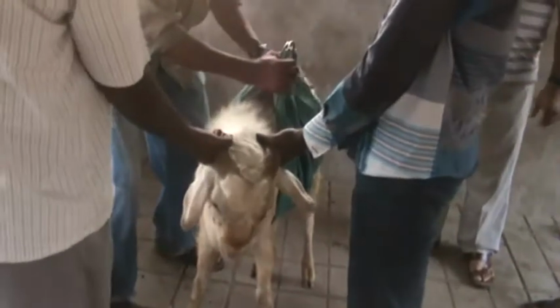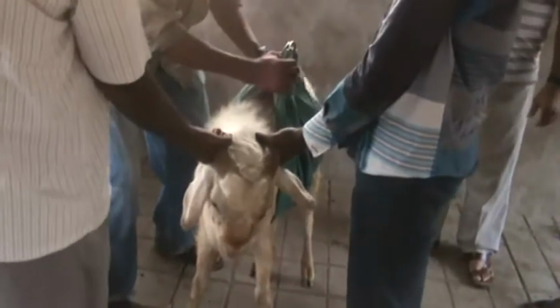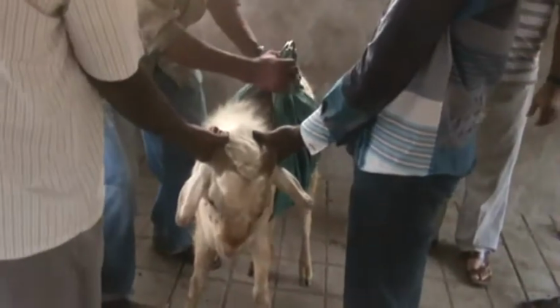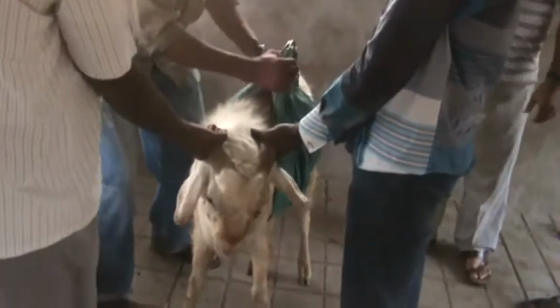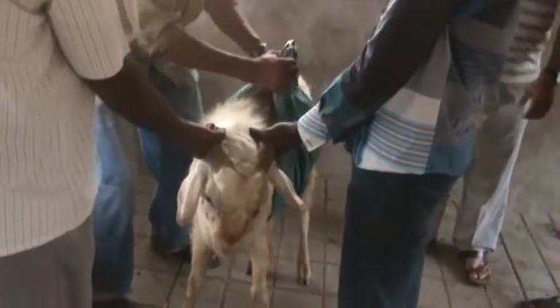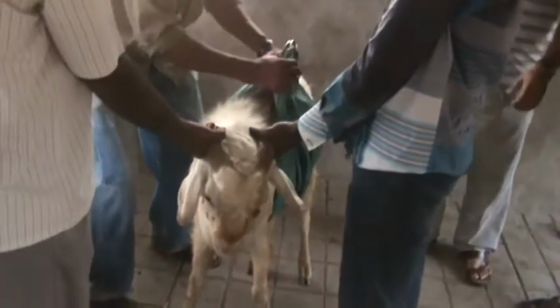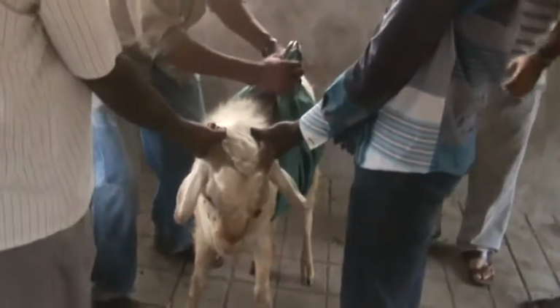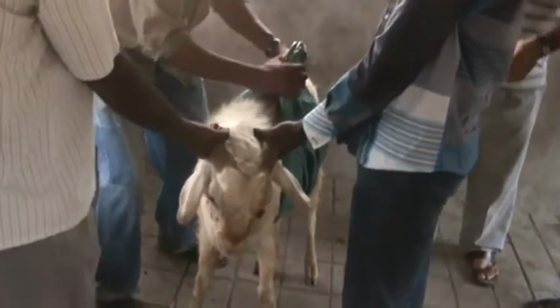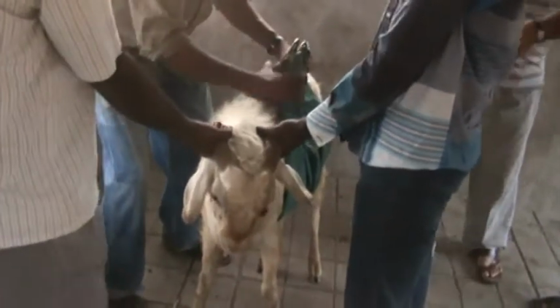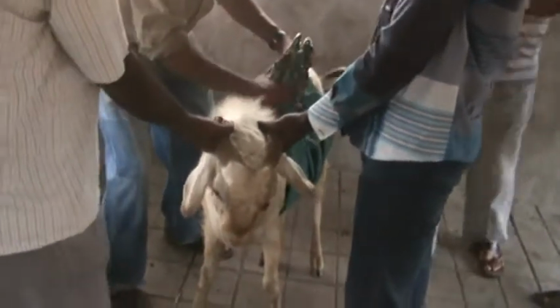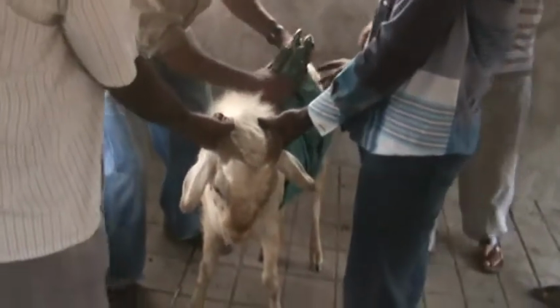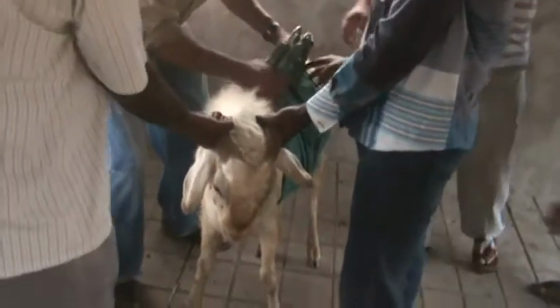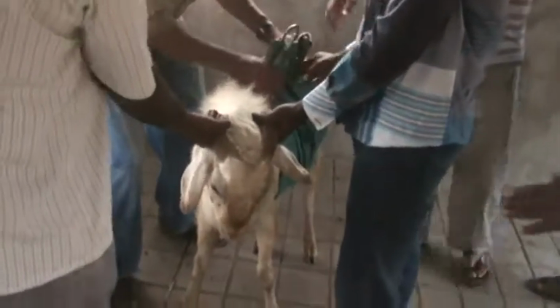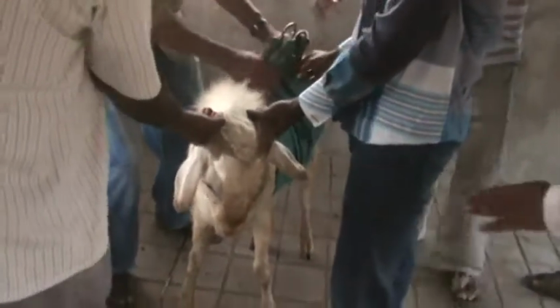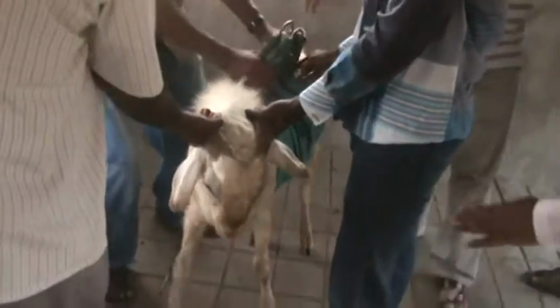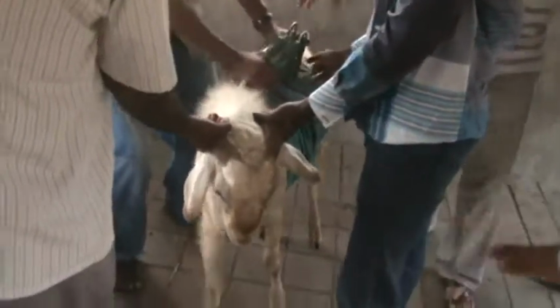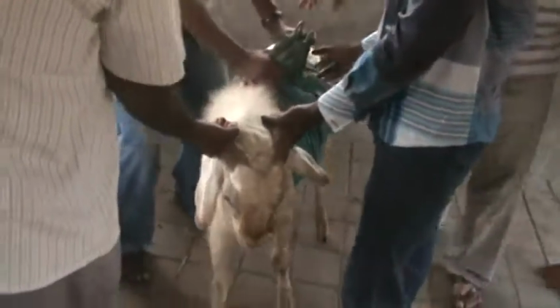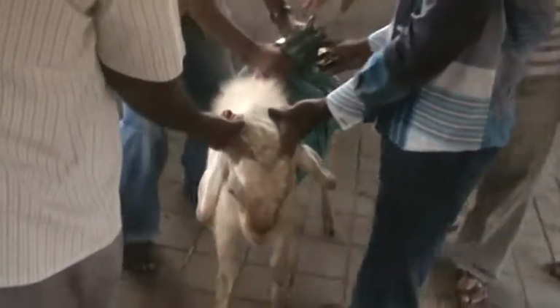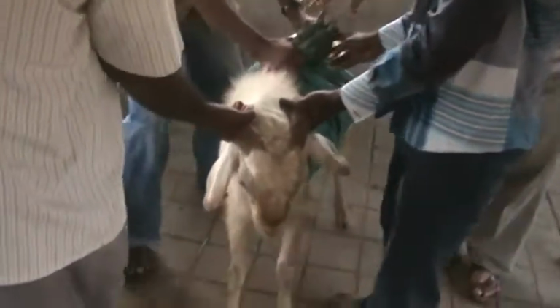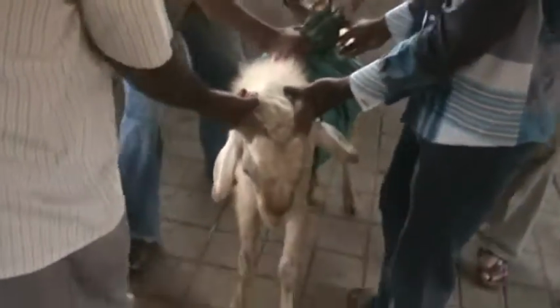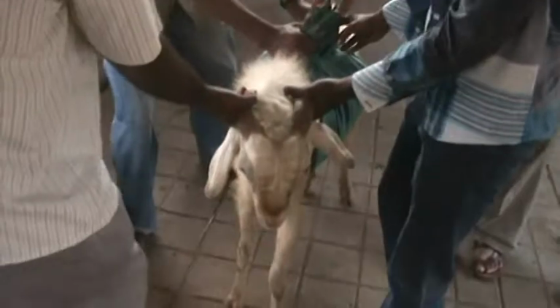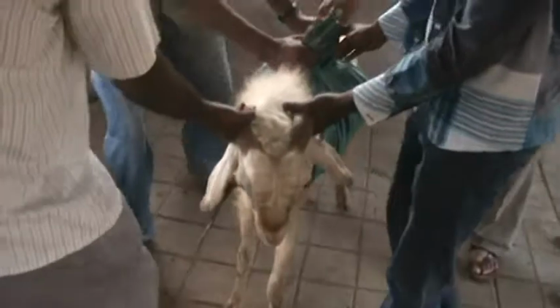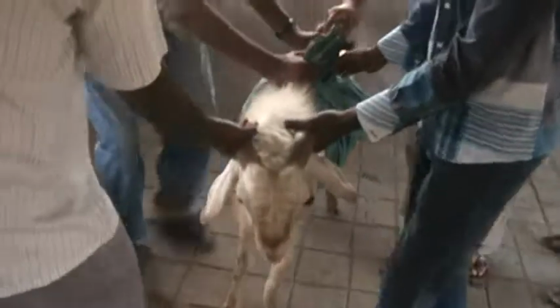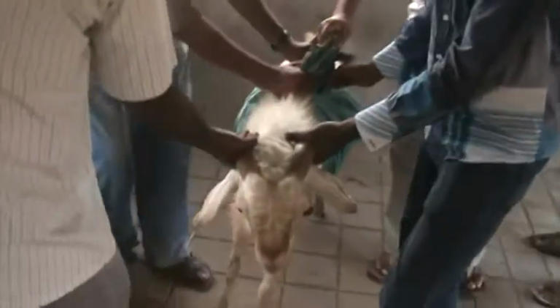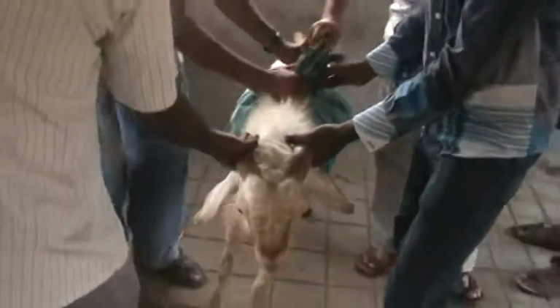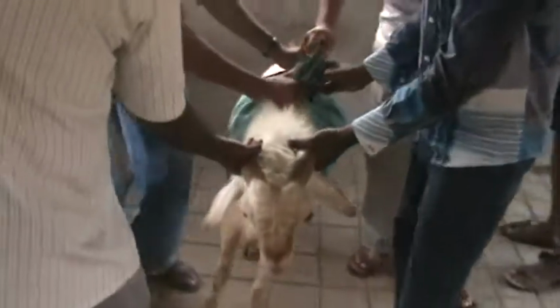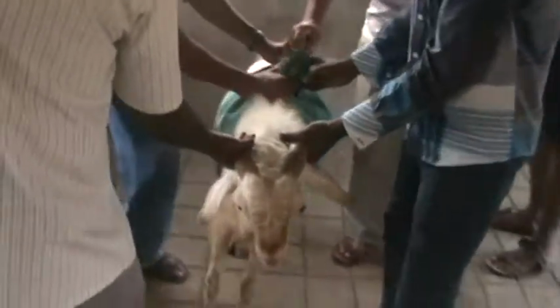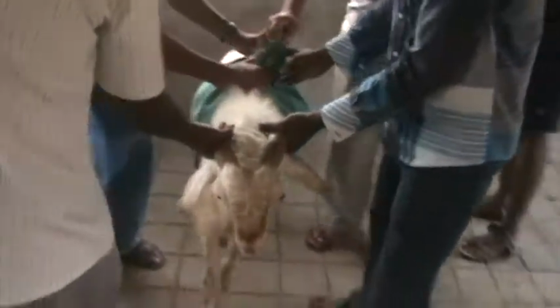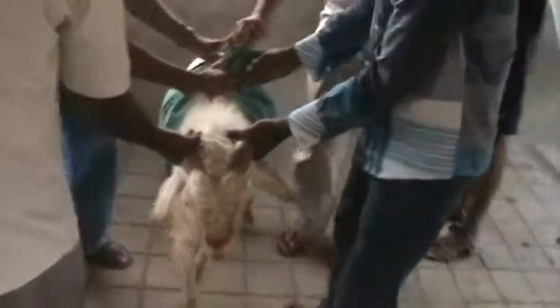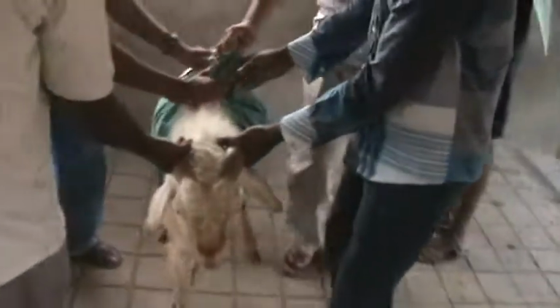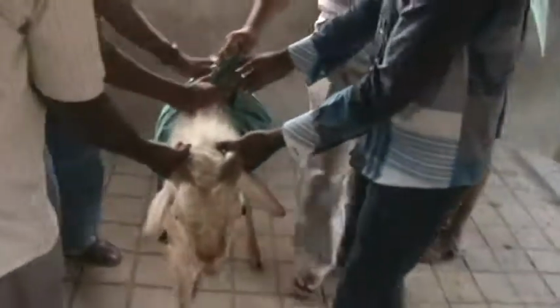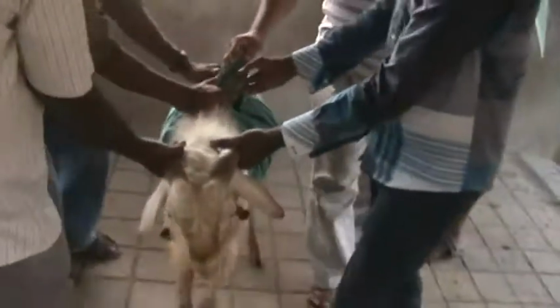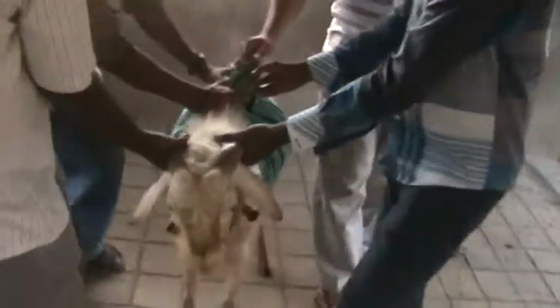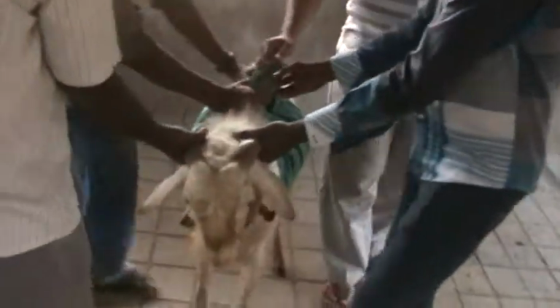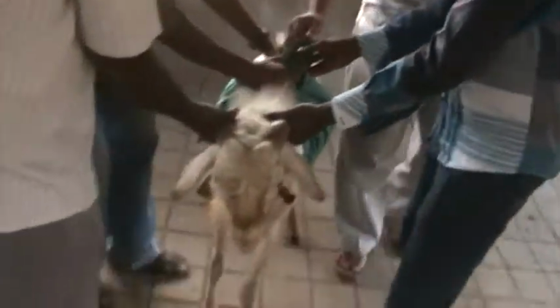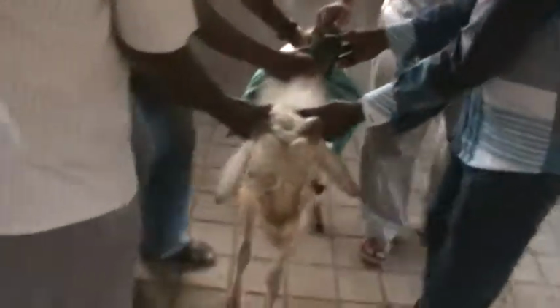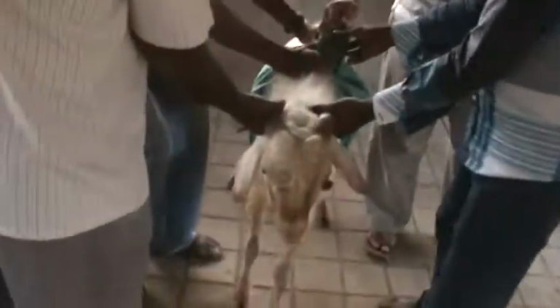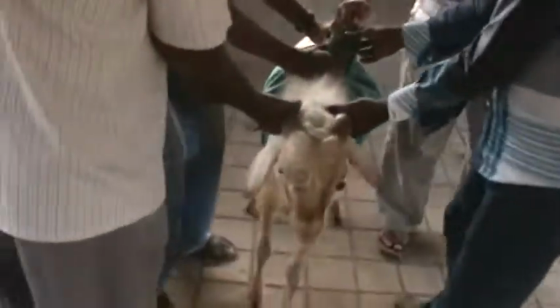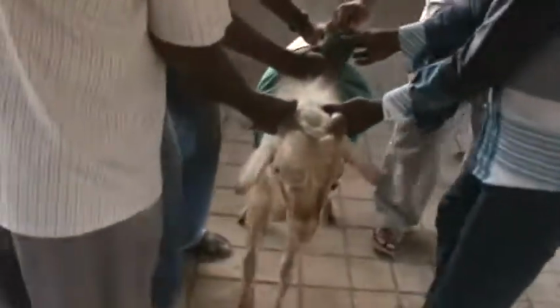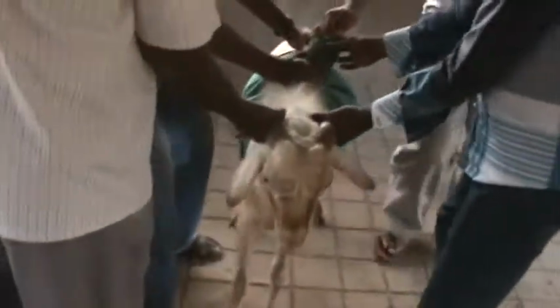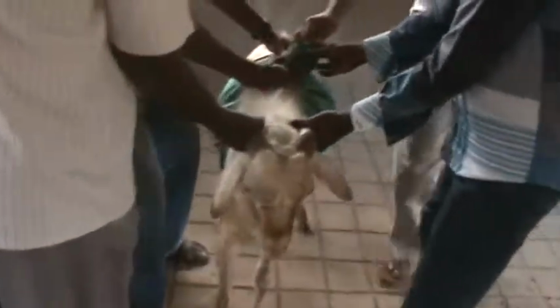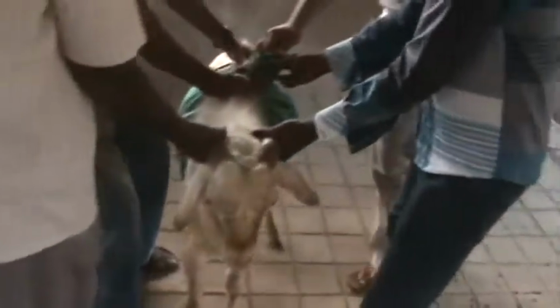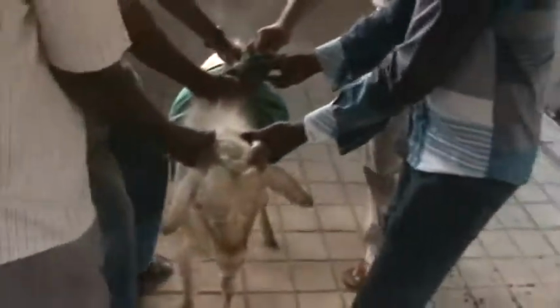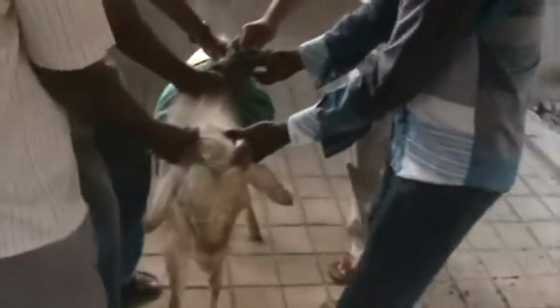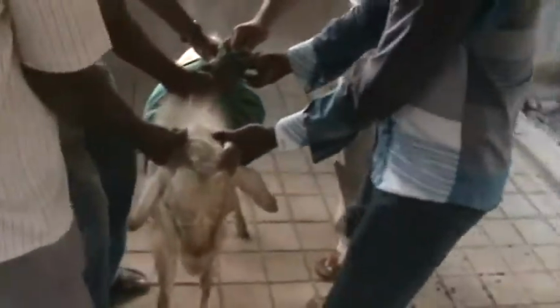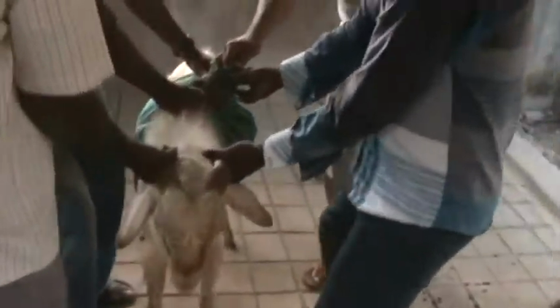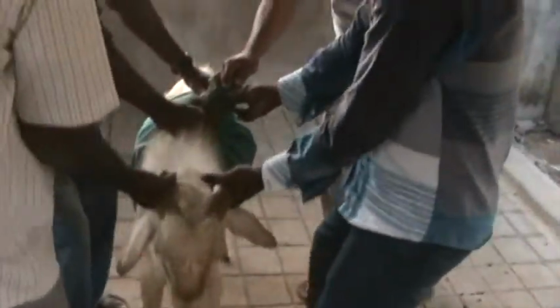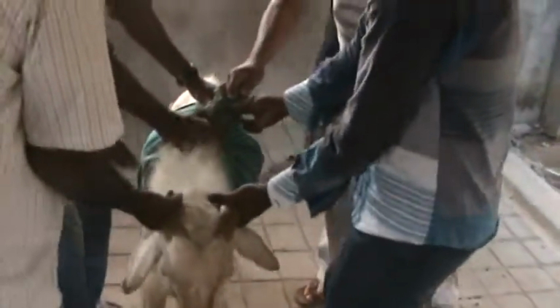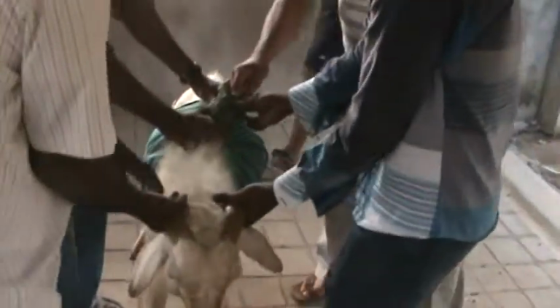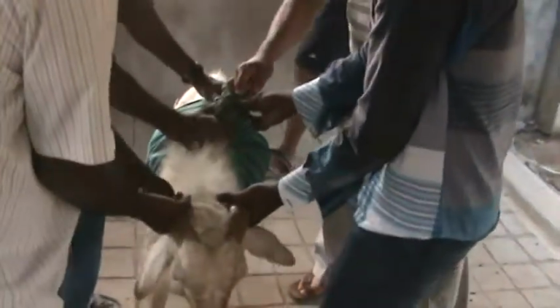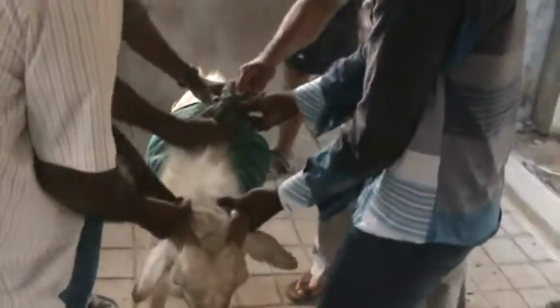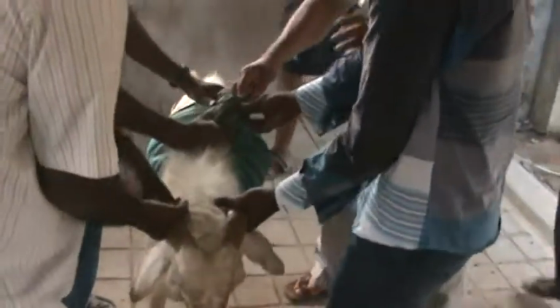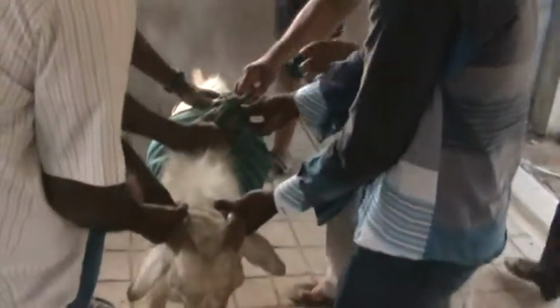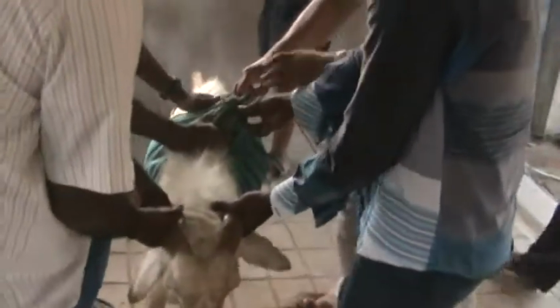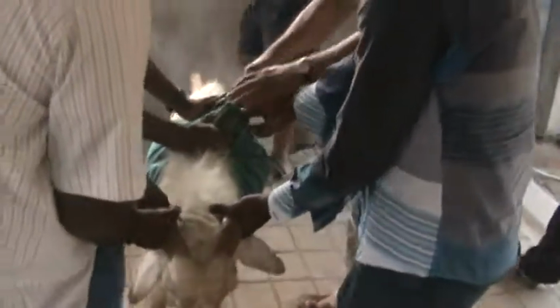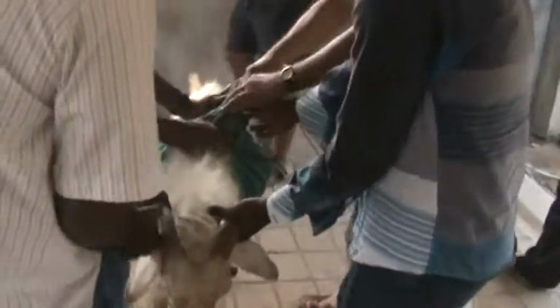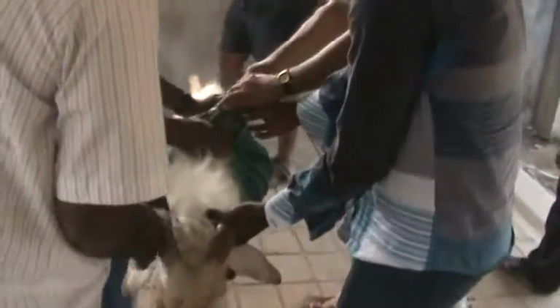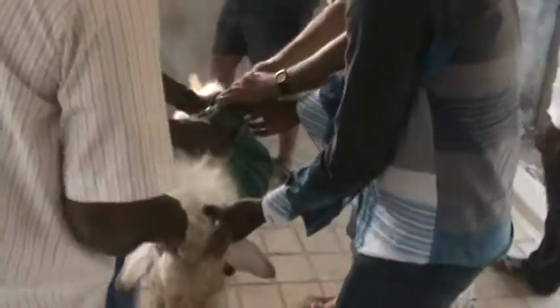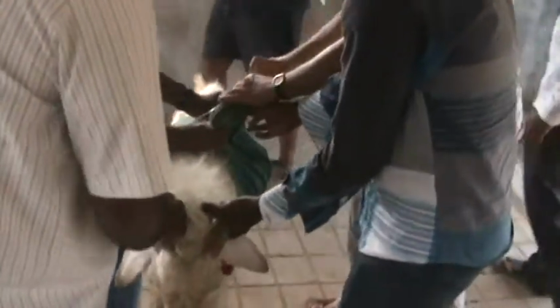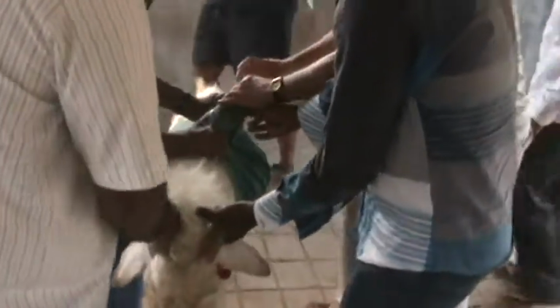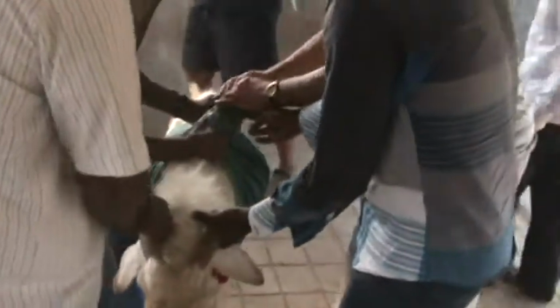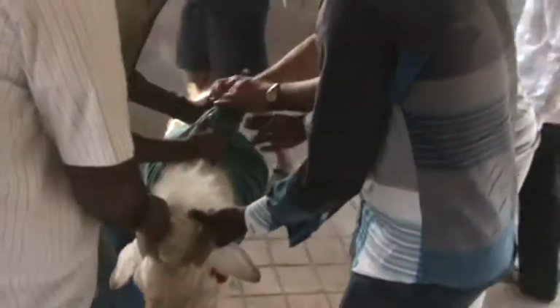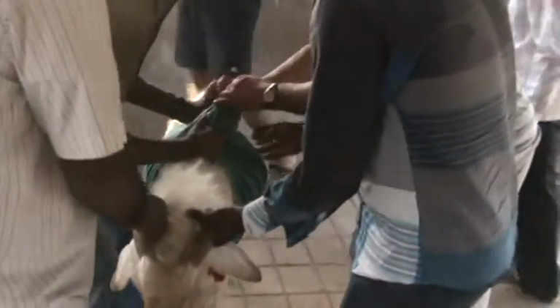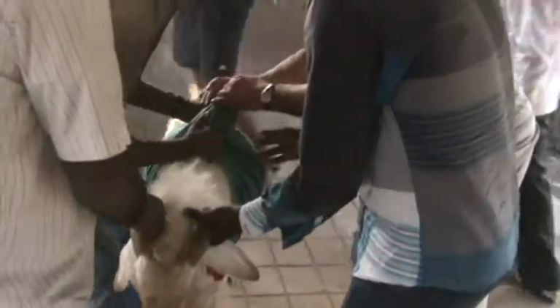Sir, you are doing like this, sir. No, I am not doing like this. Lift.